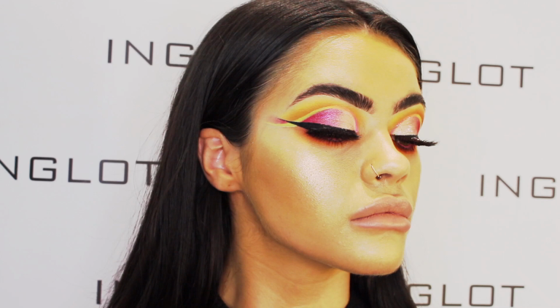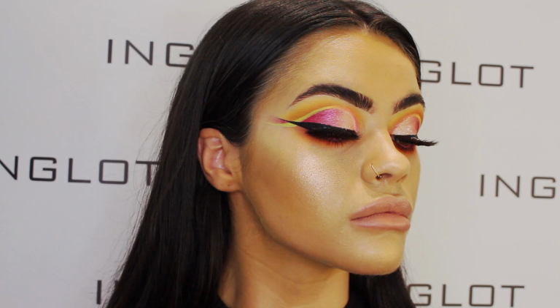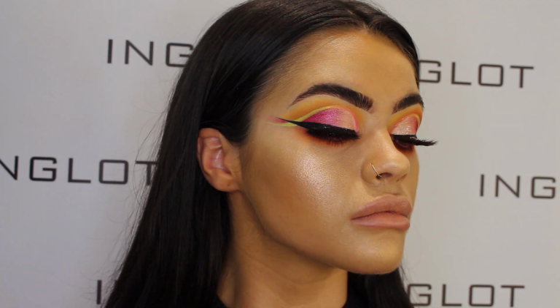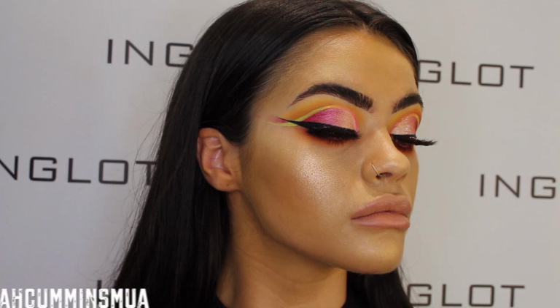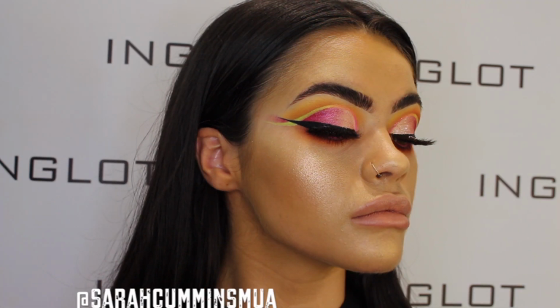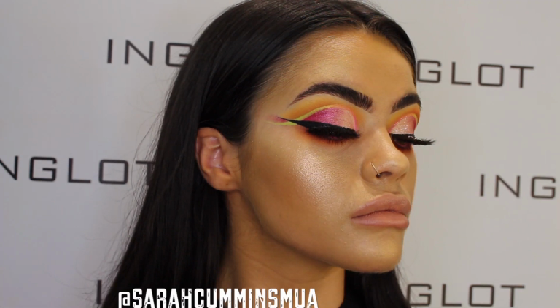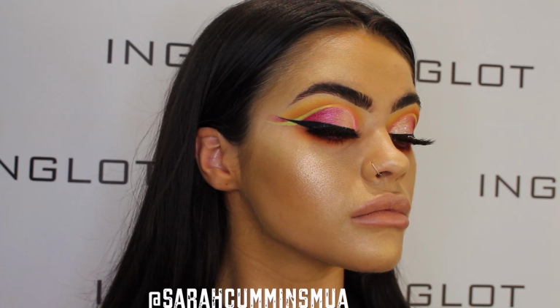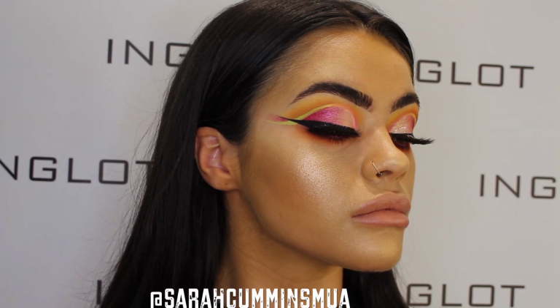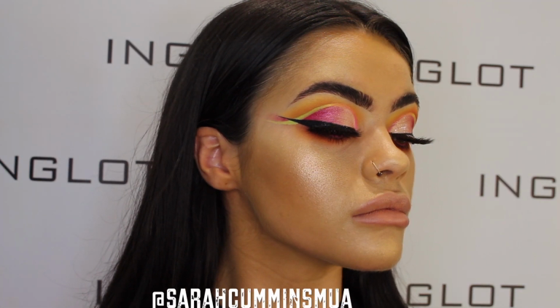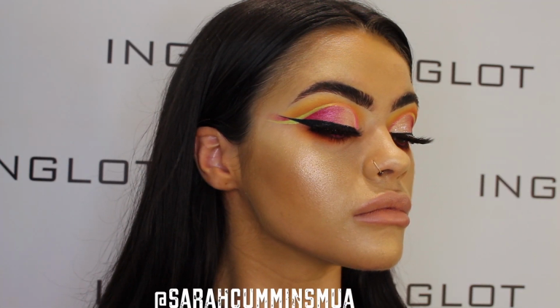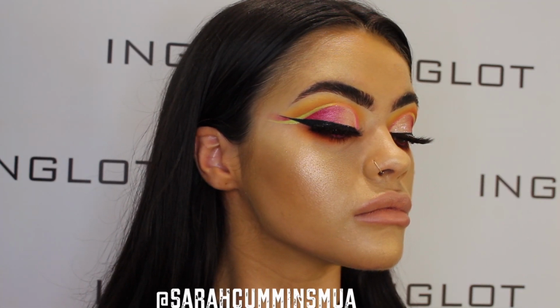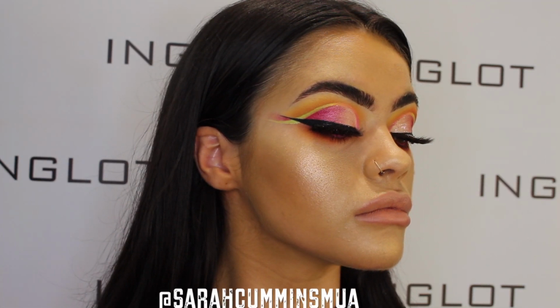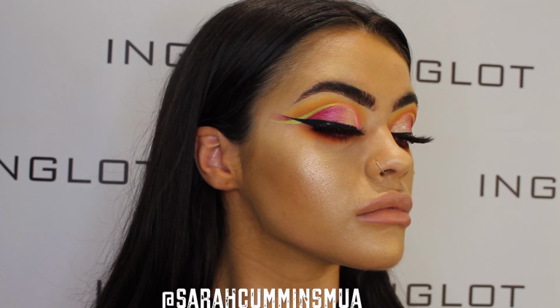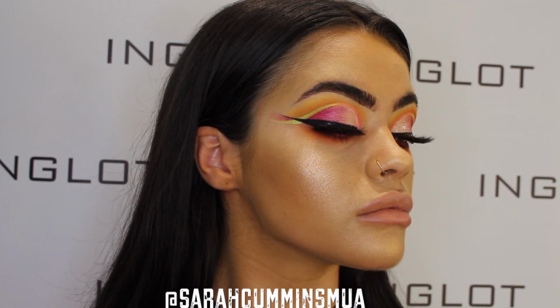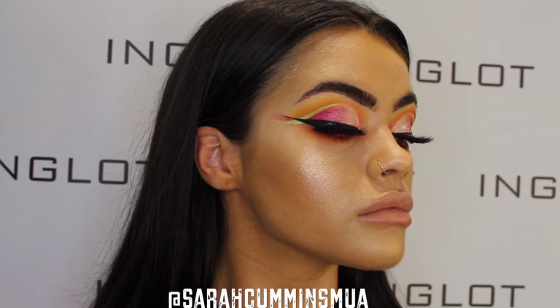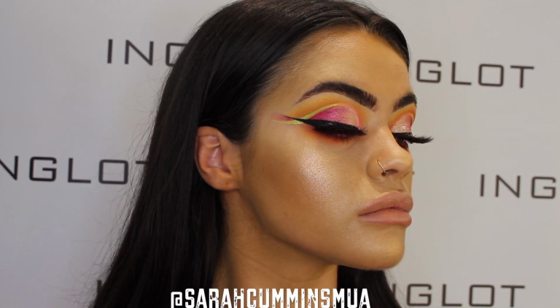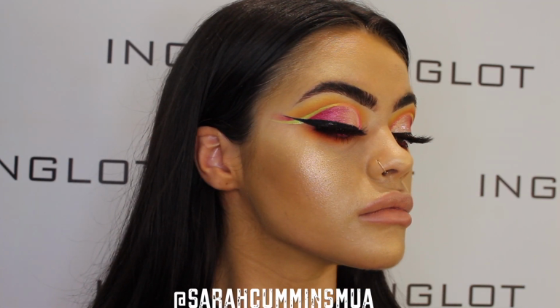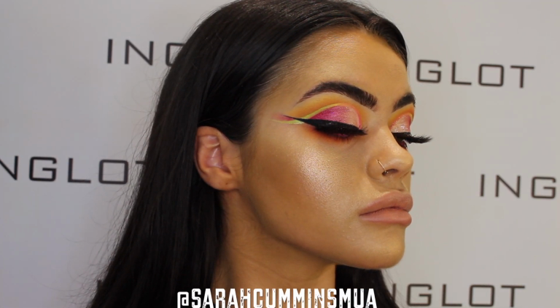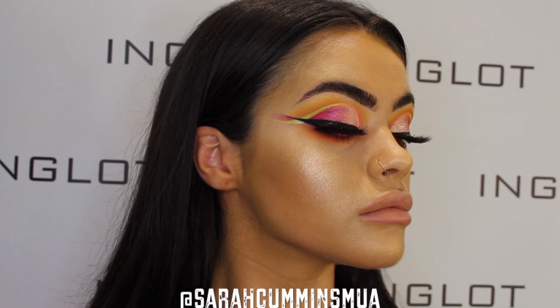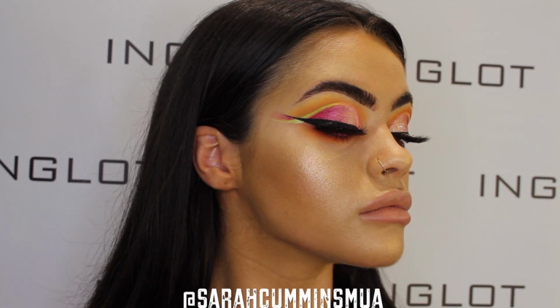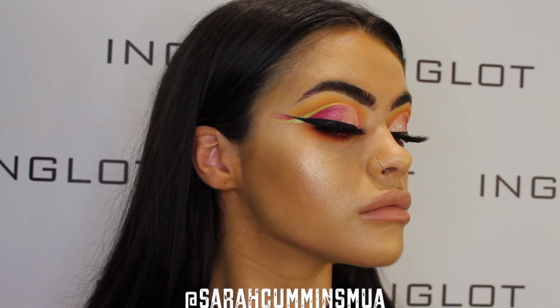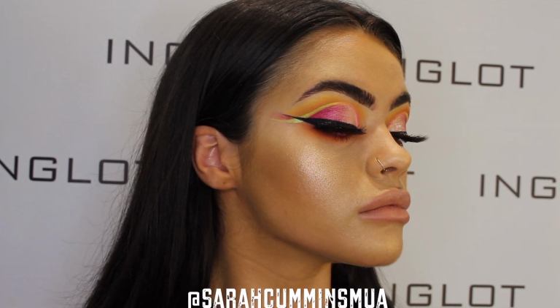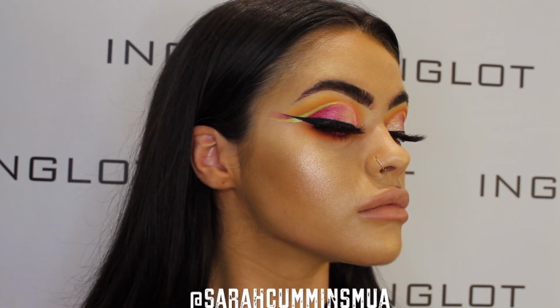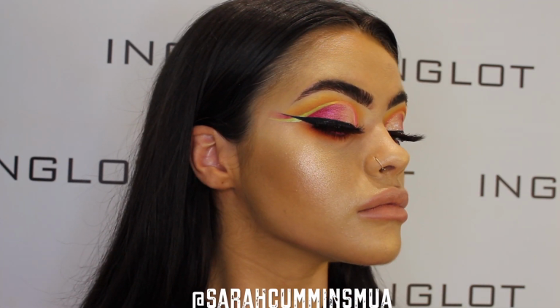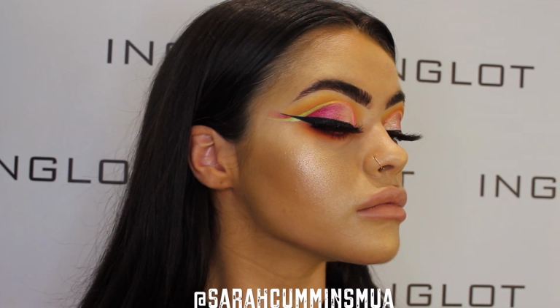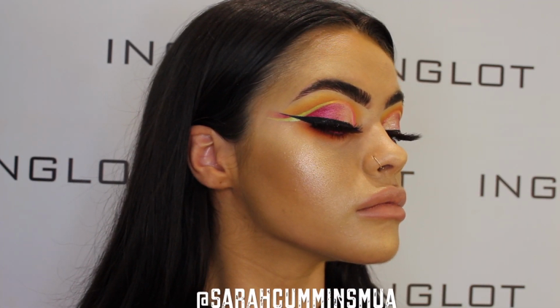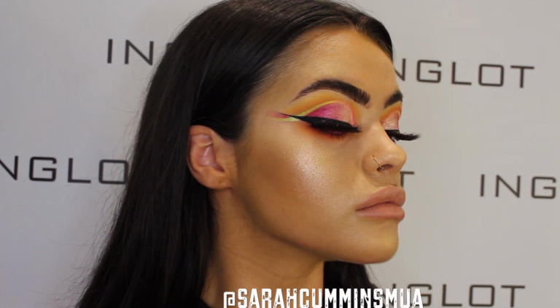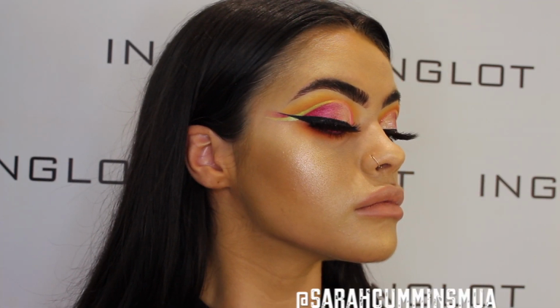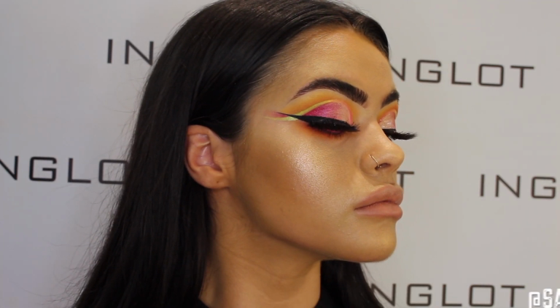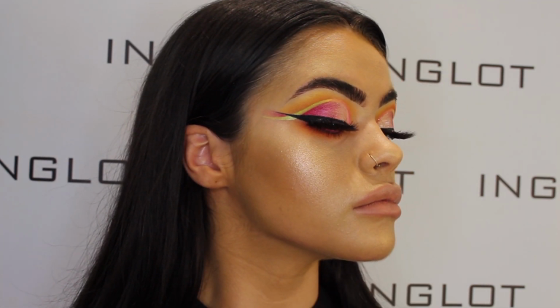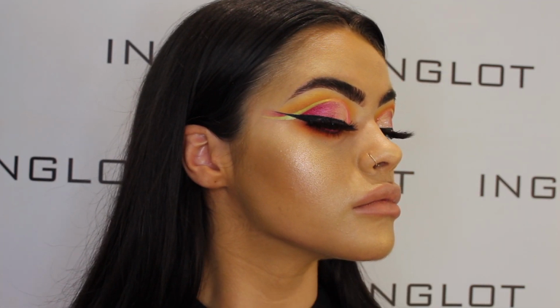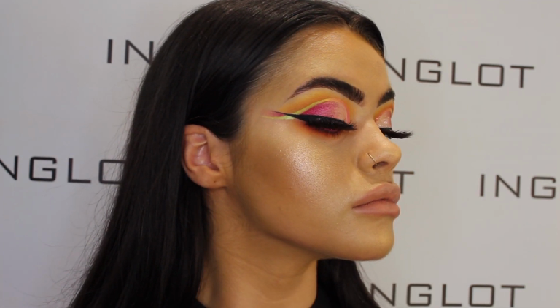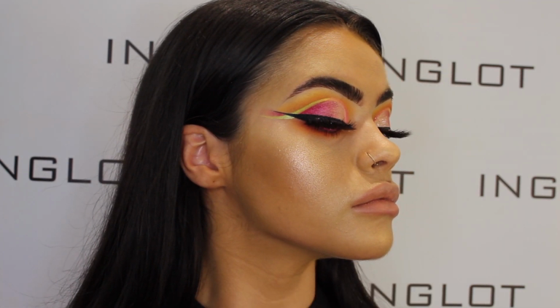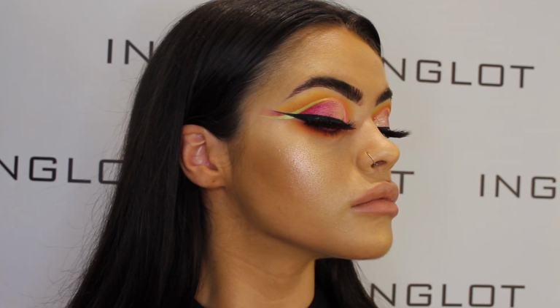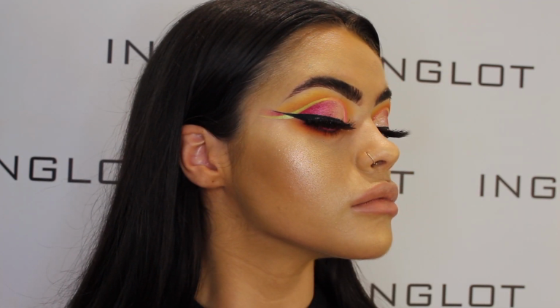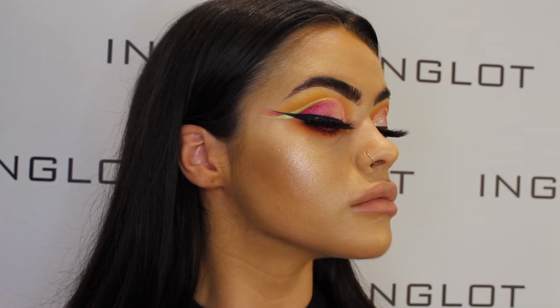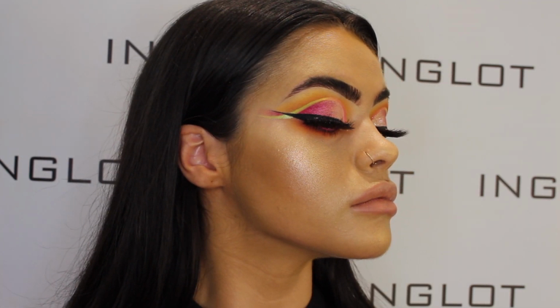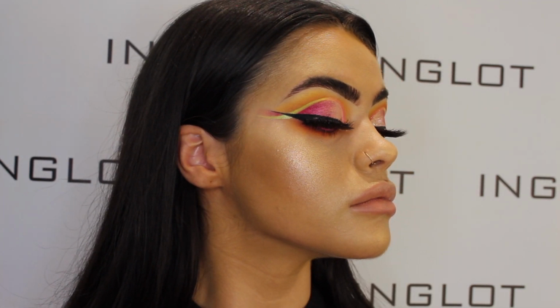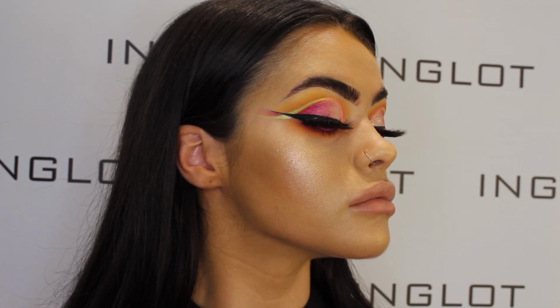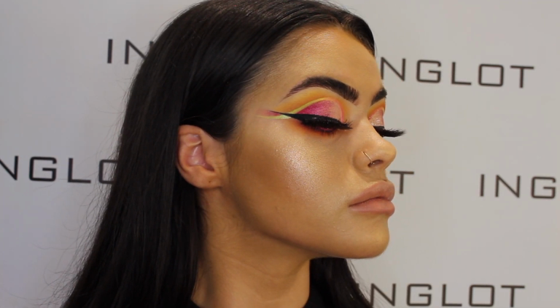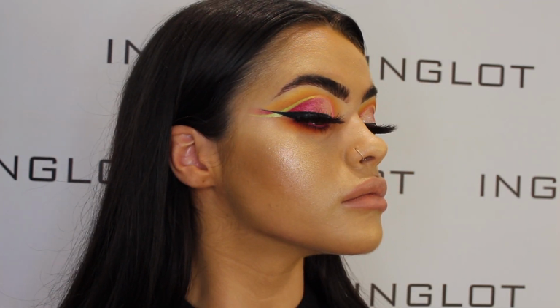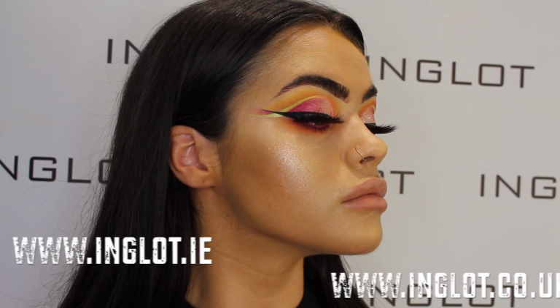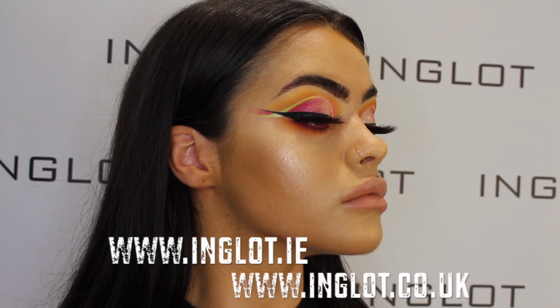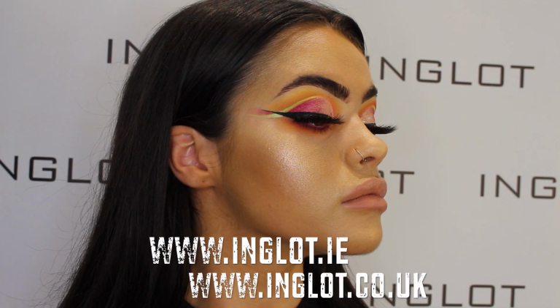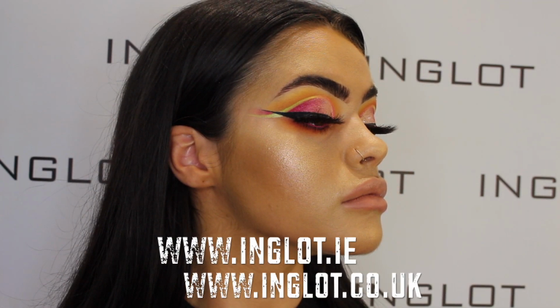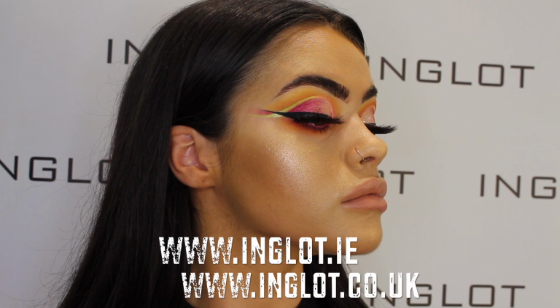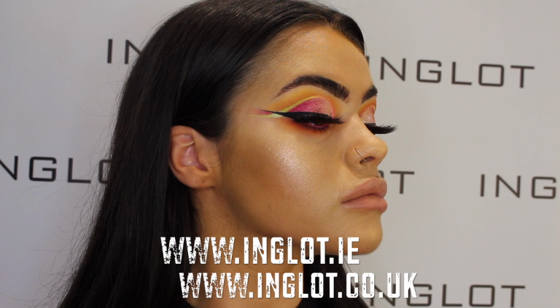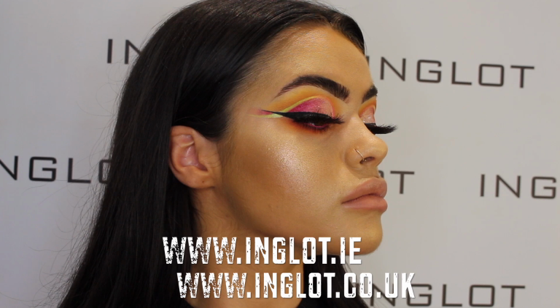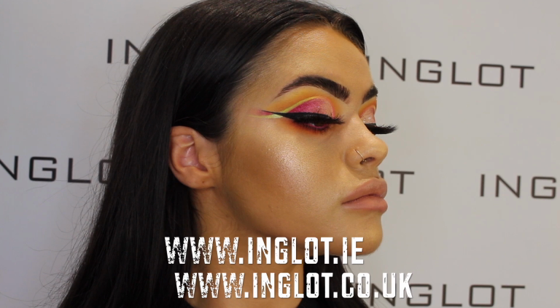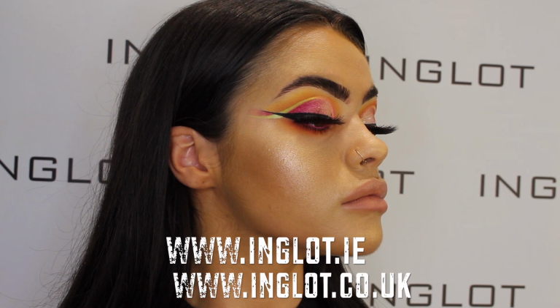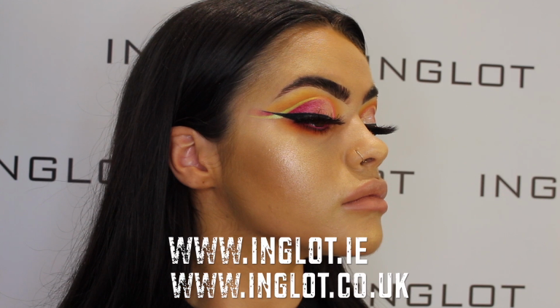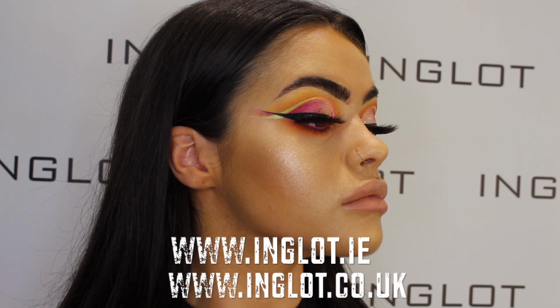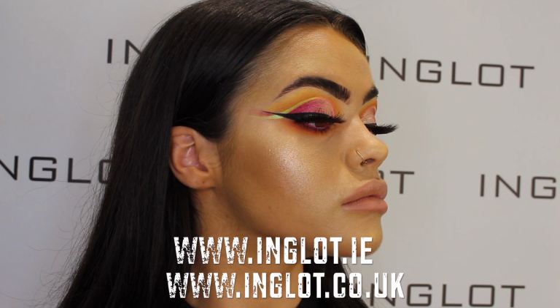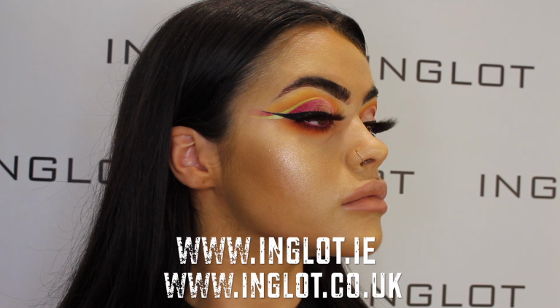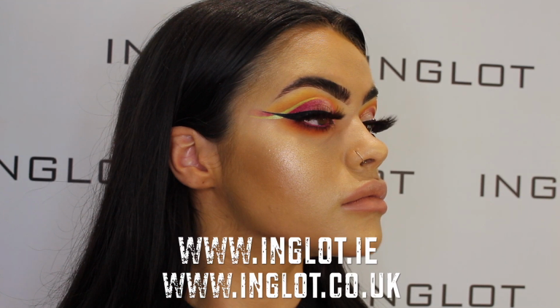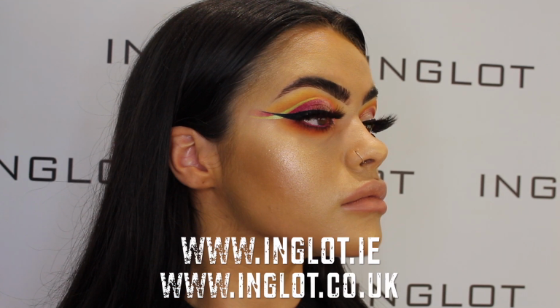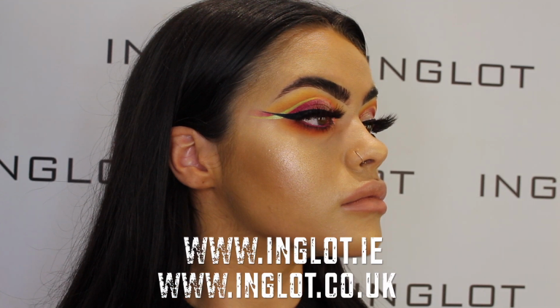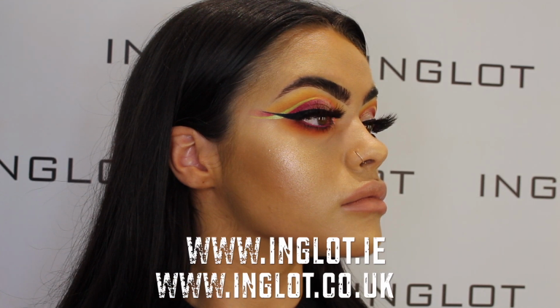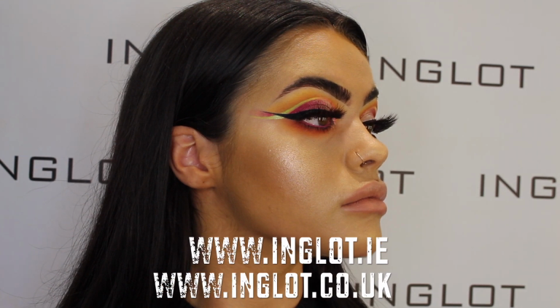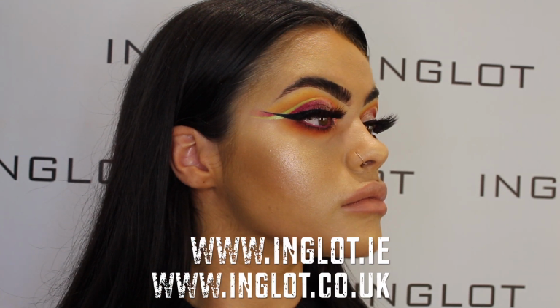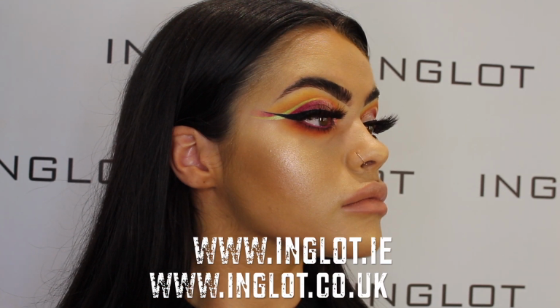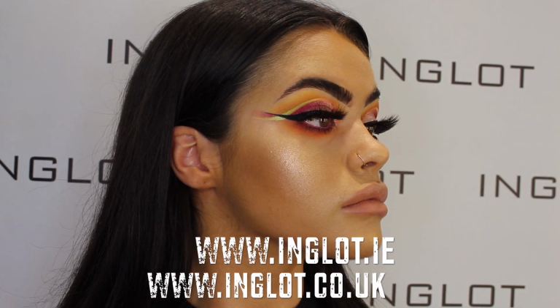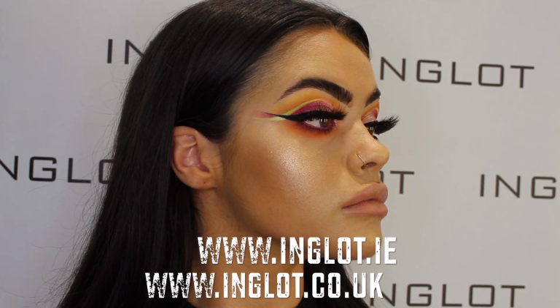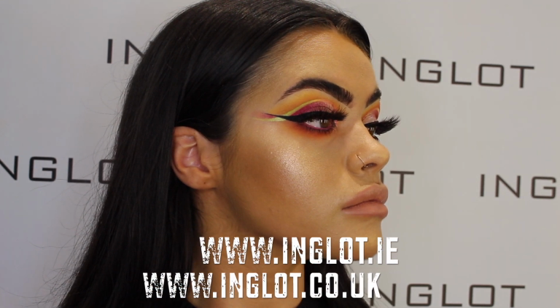I hope you guys enjoyed today's tutorial. All products I've used in today's video are available online at Inglot.ie or Inglot.co.uk.